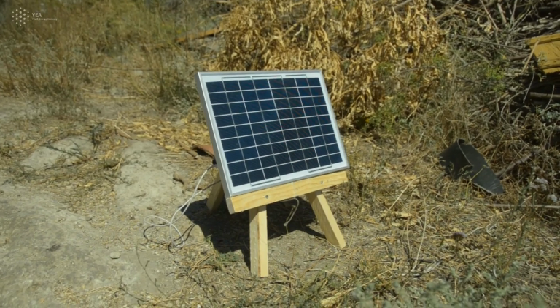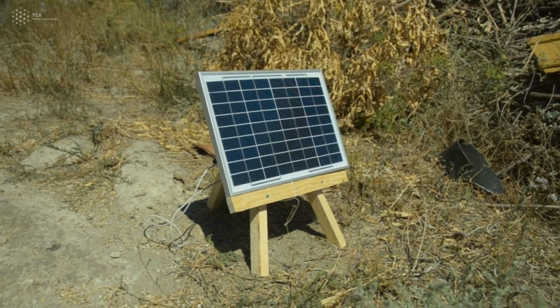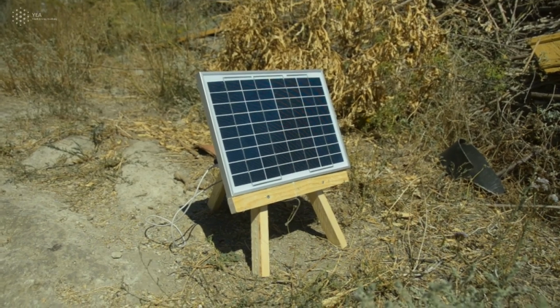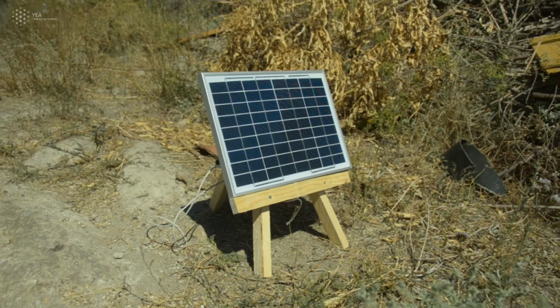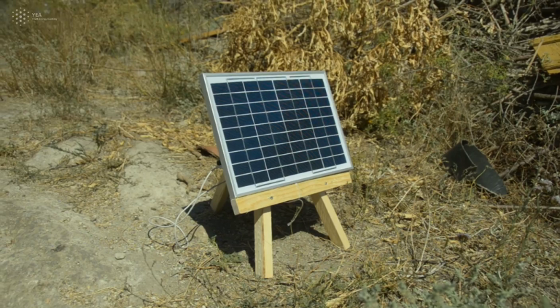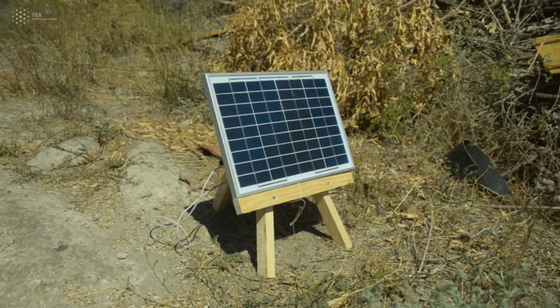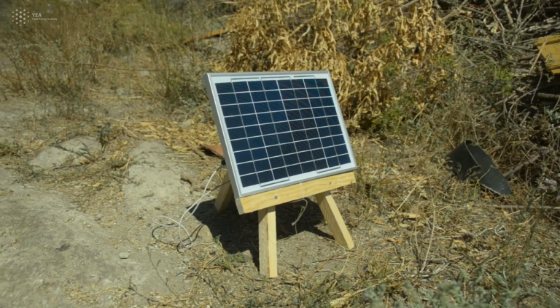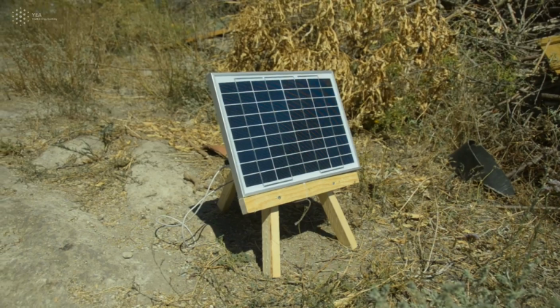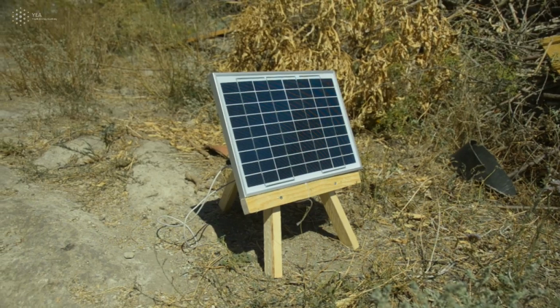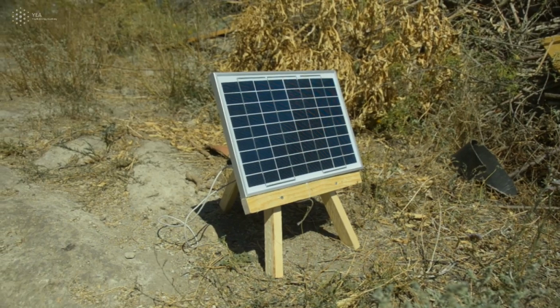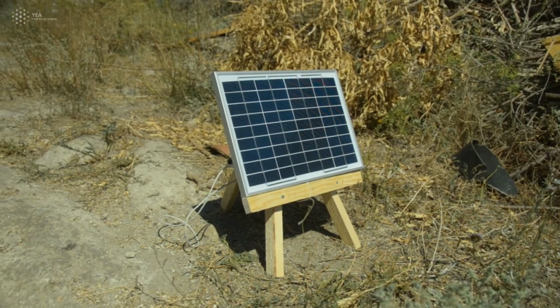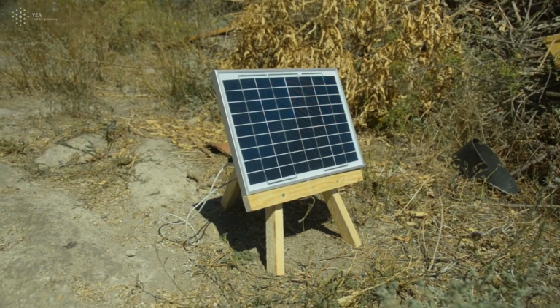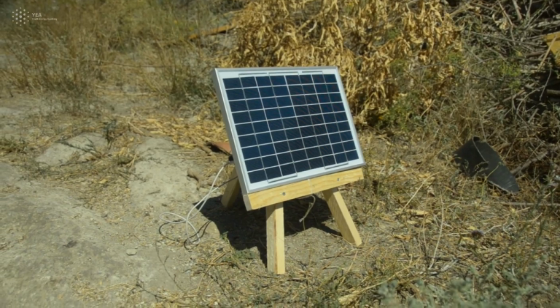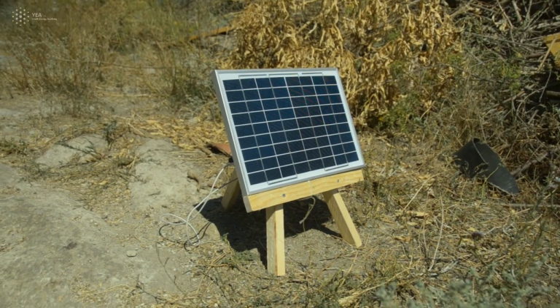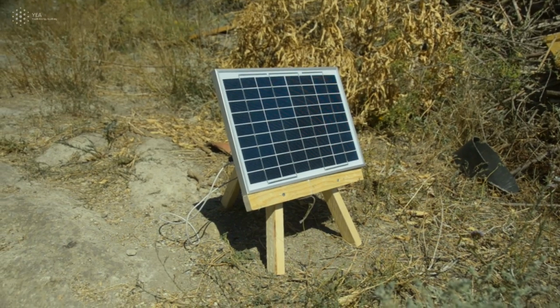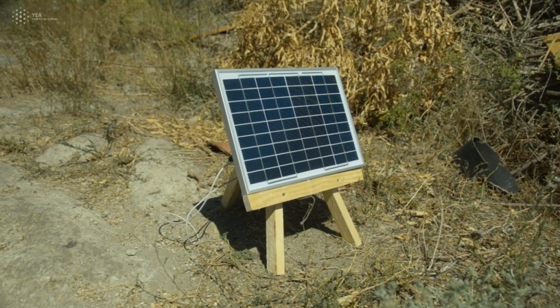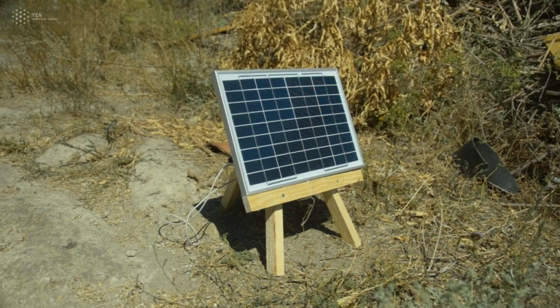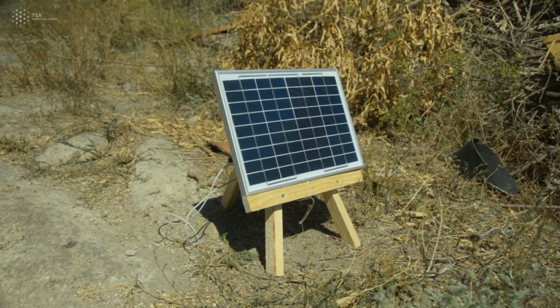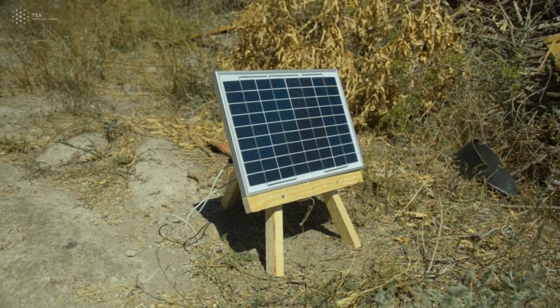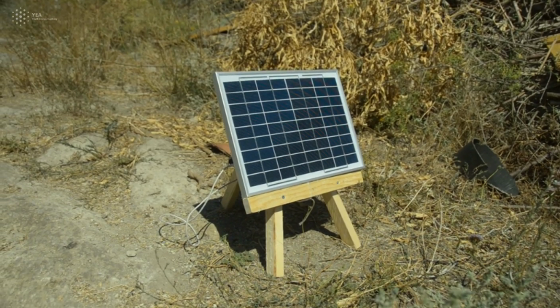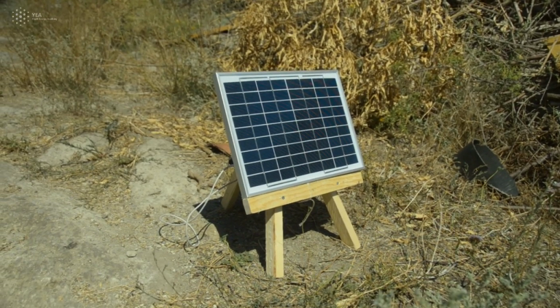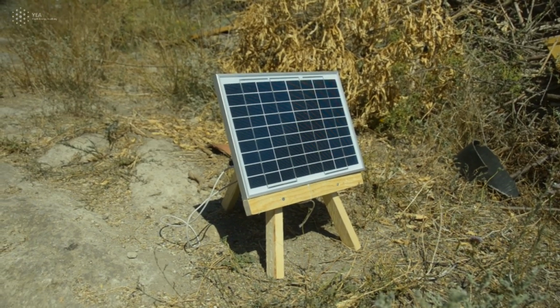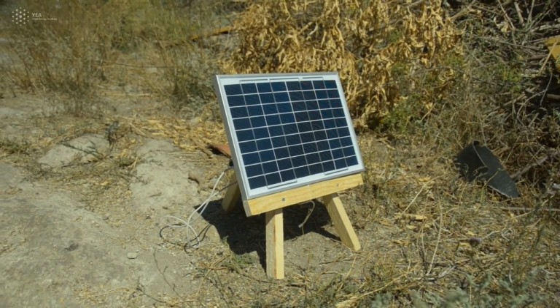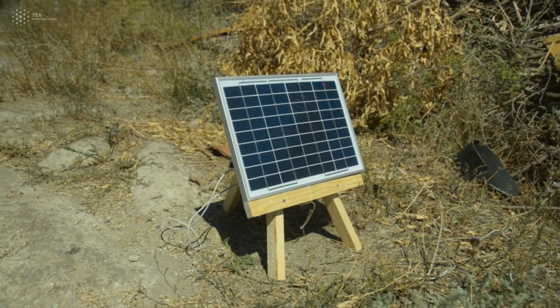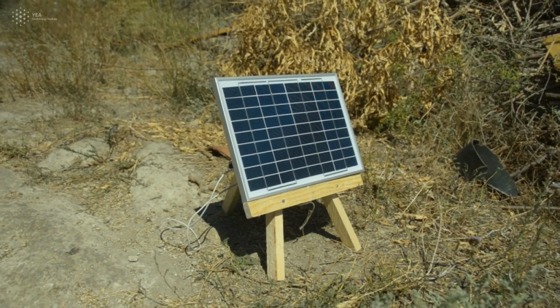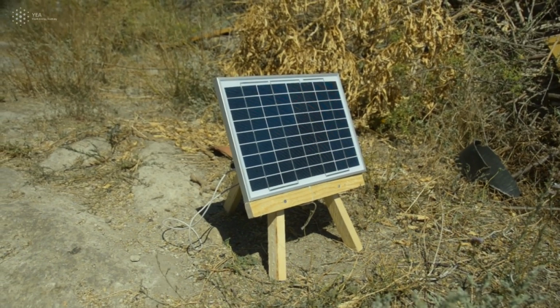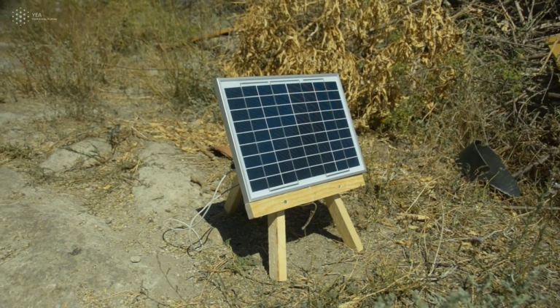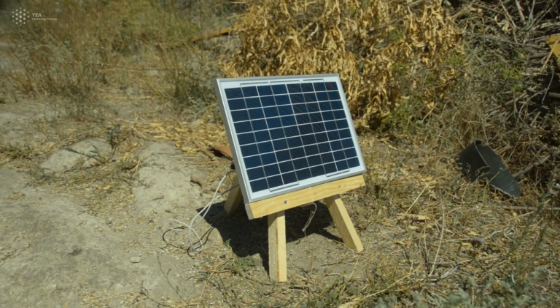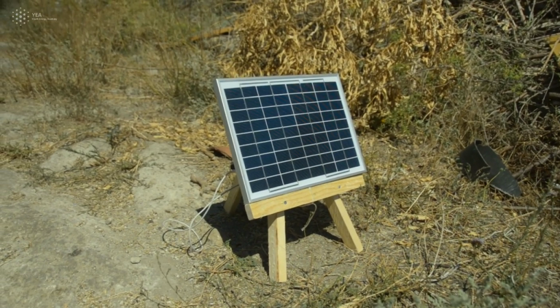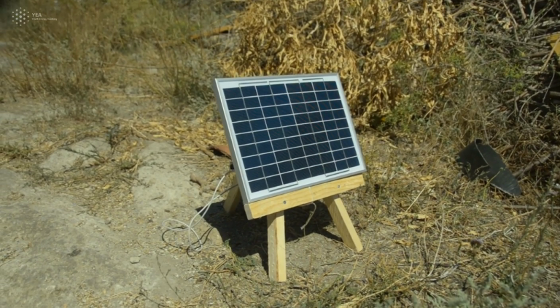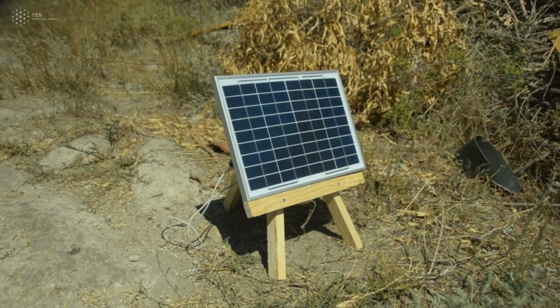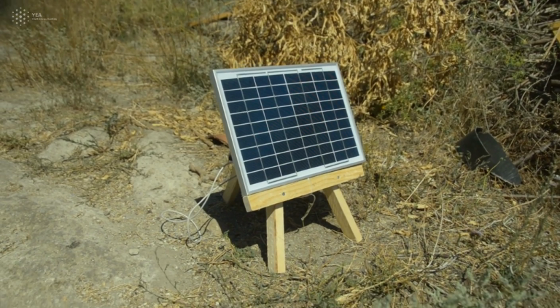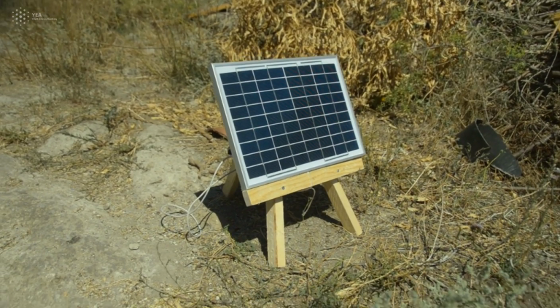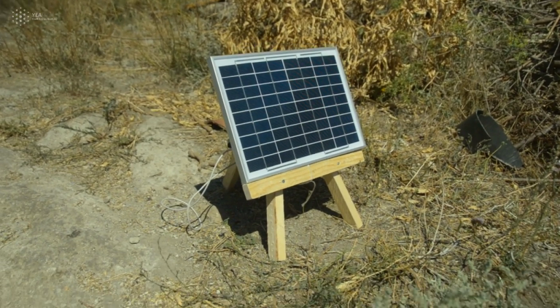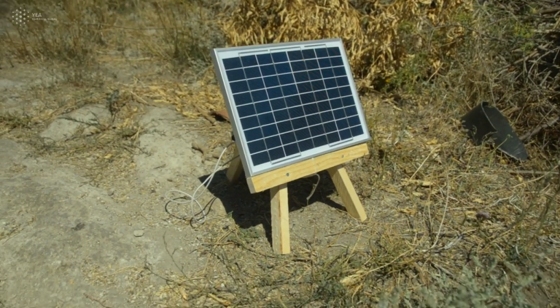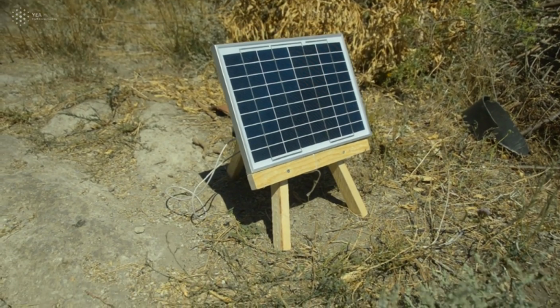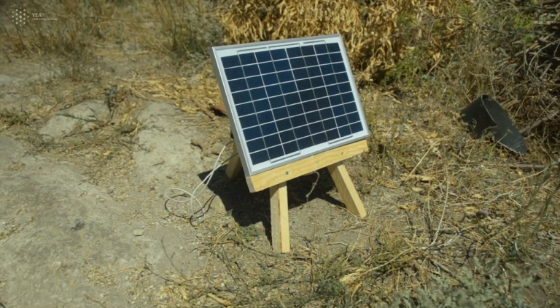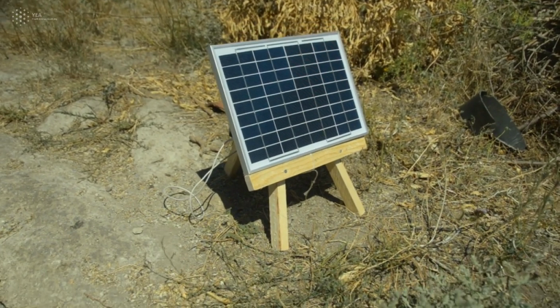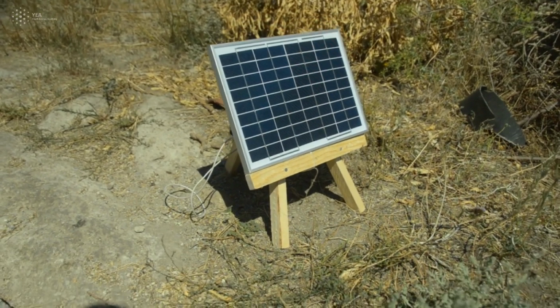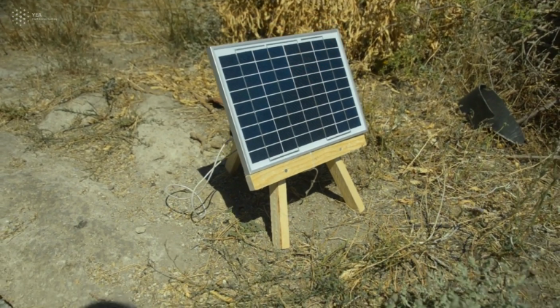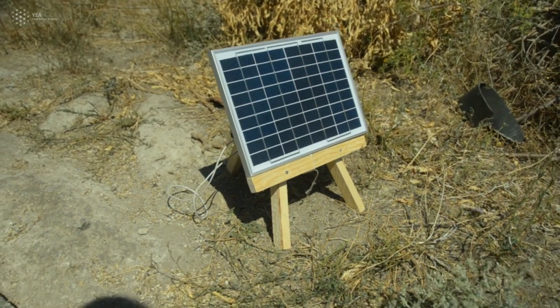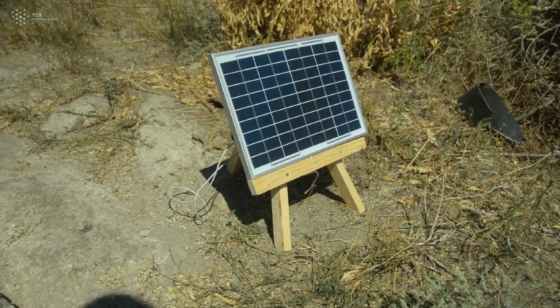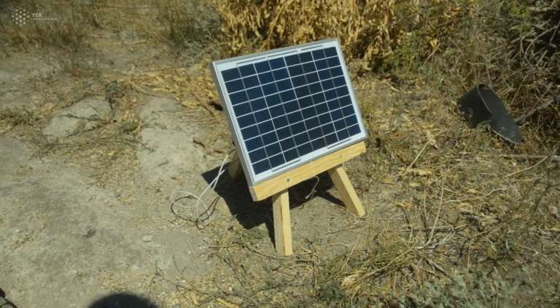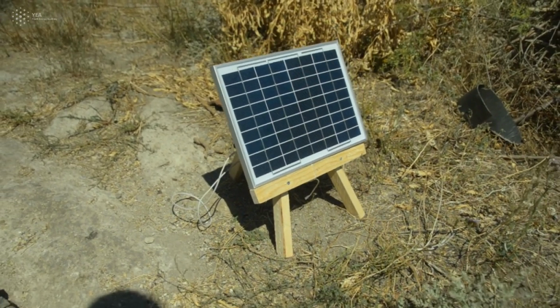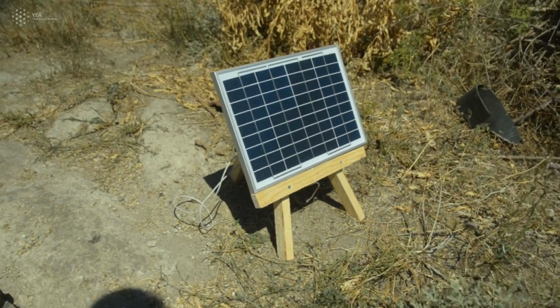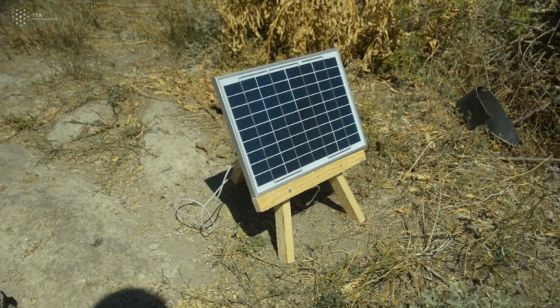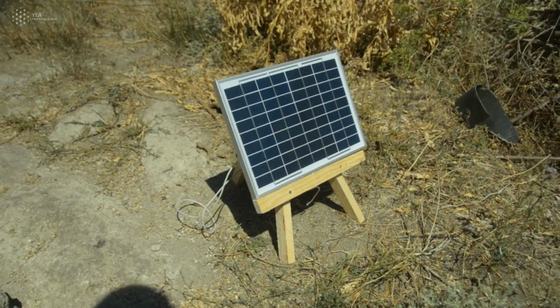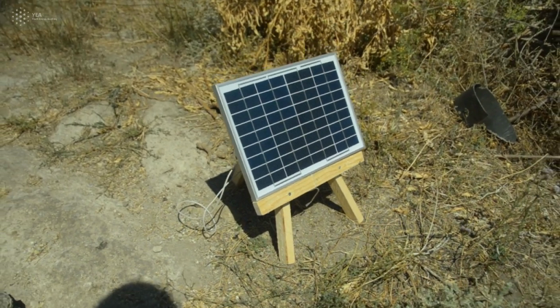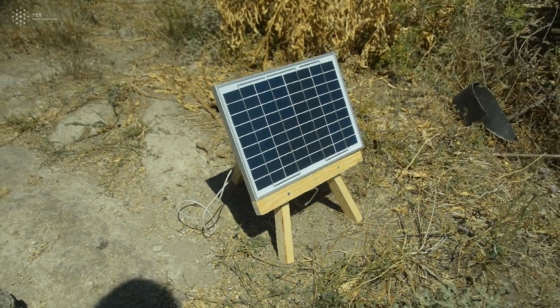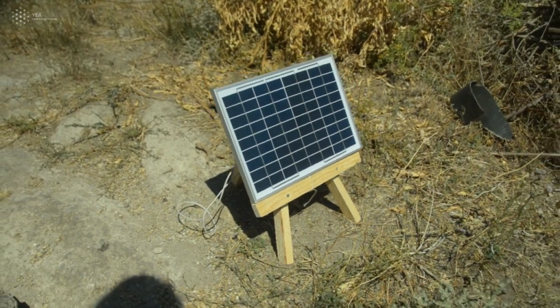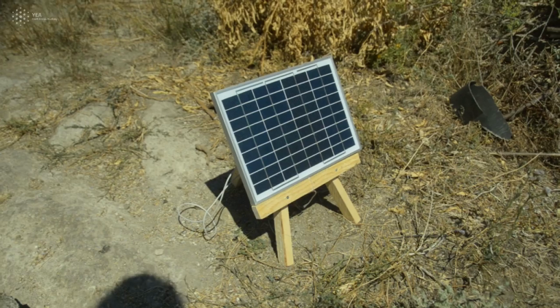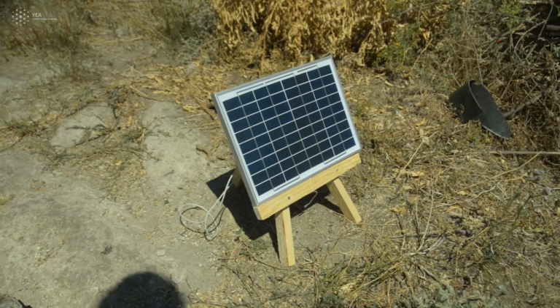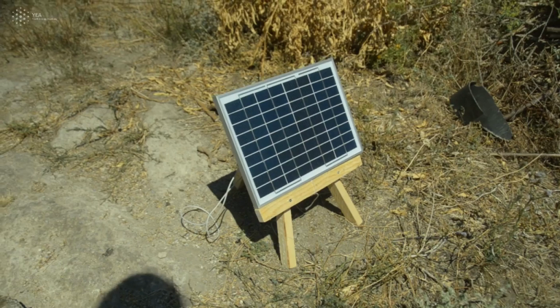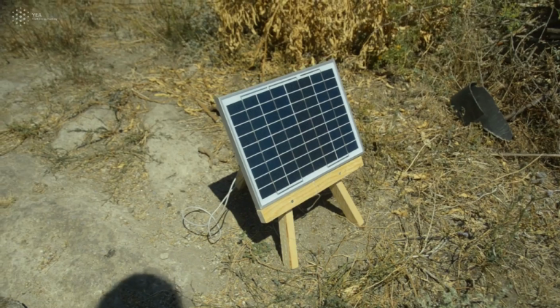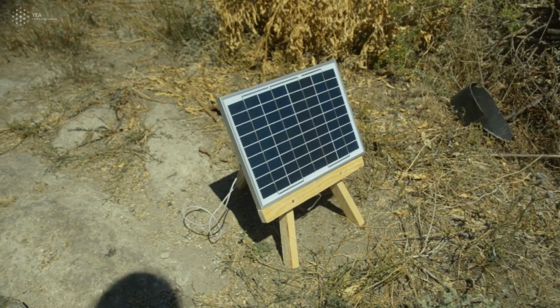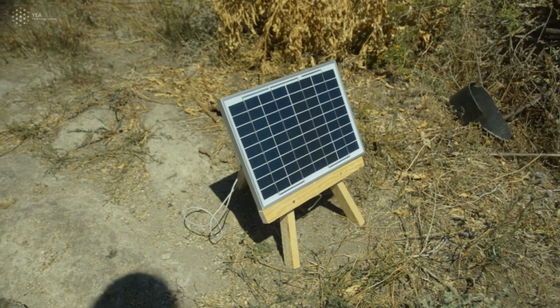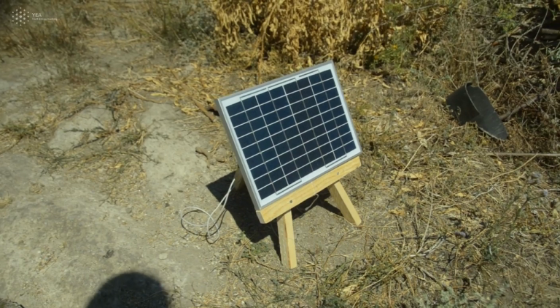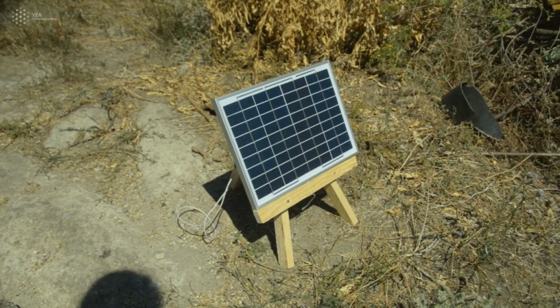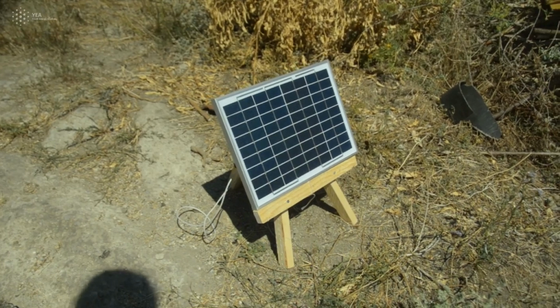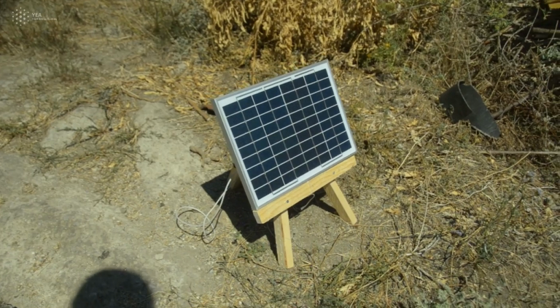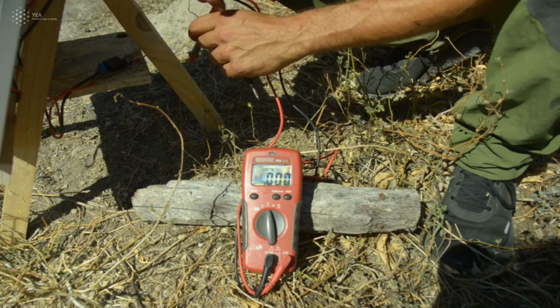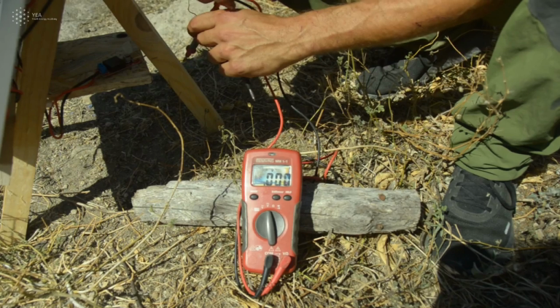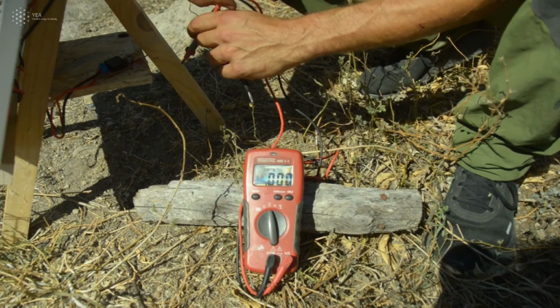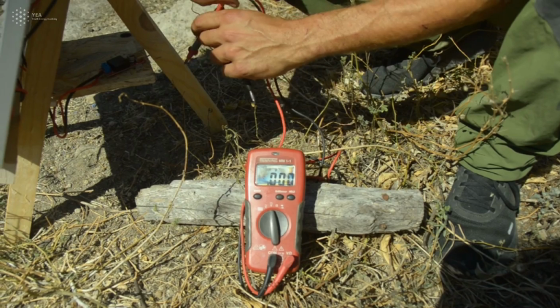Place it in direct sun, at the right inclination, and don't allow any shadow effect.